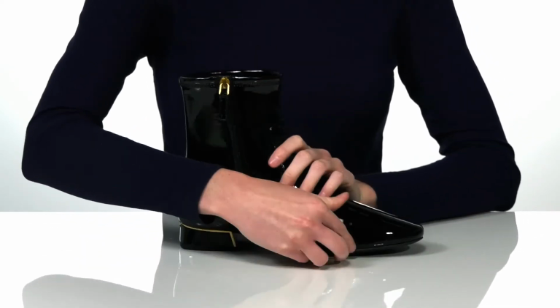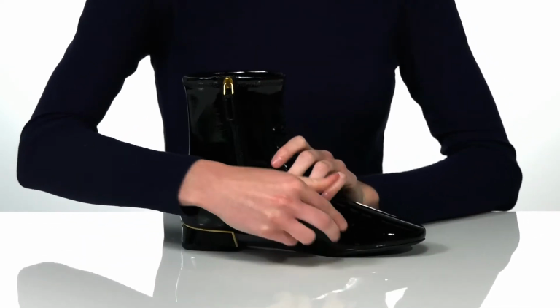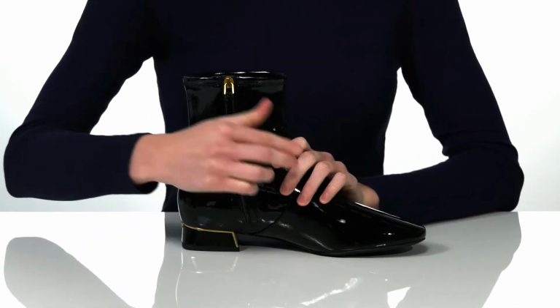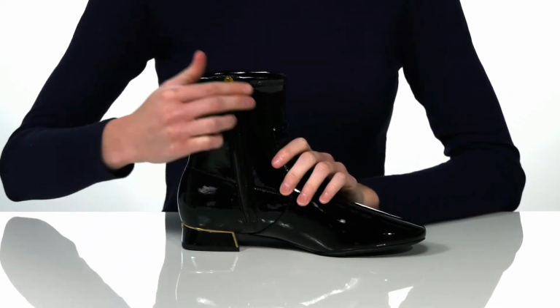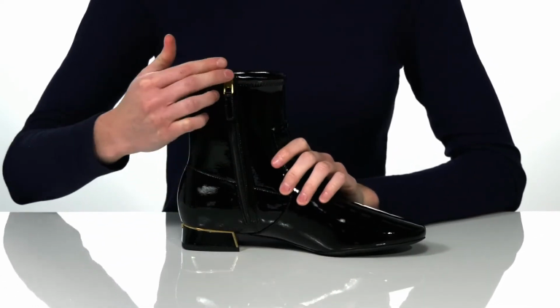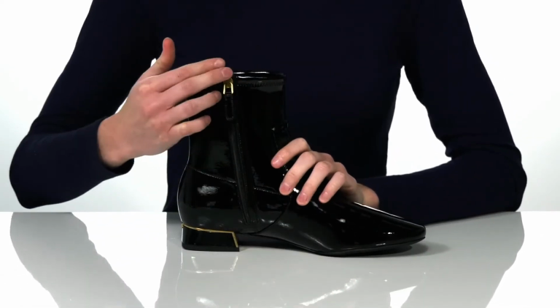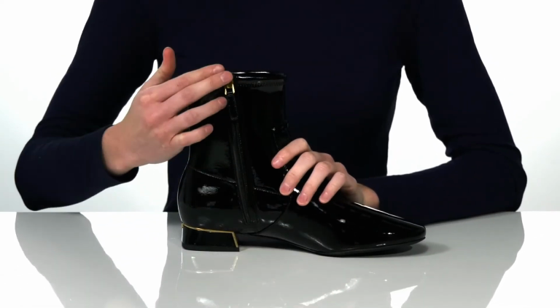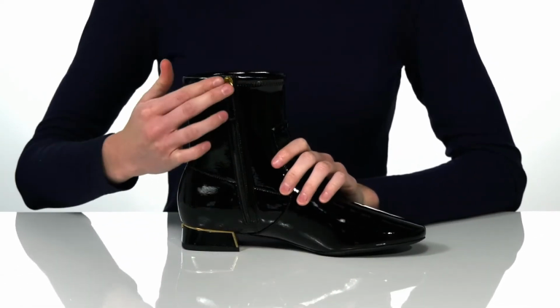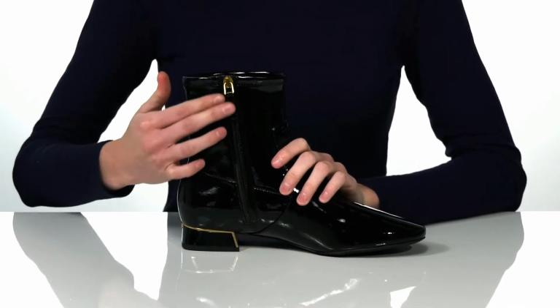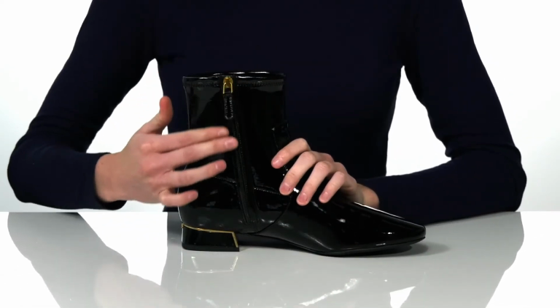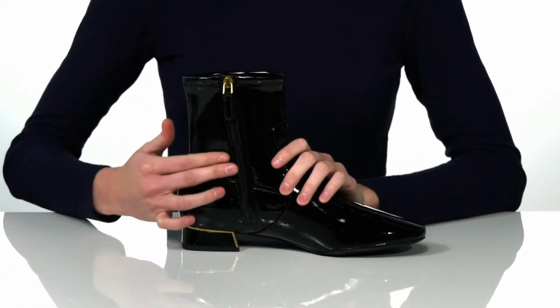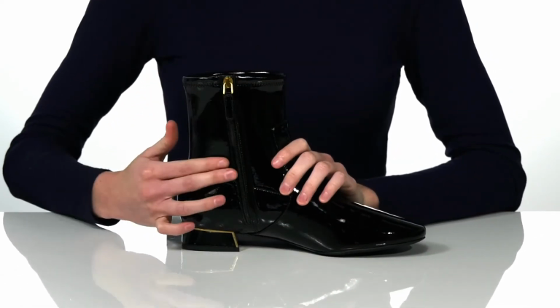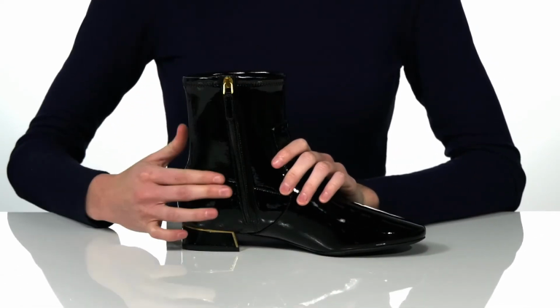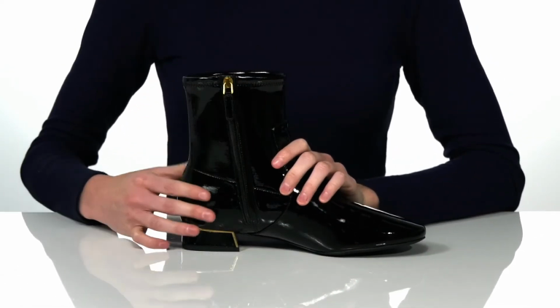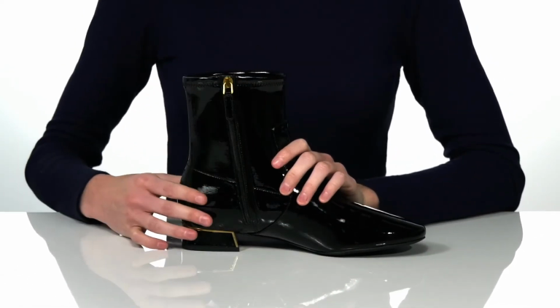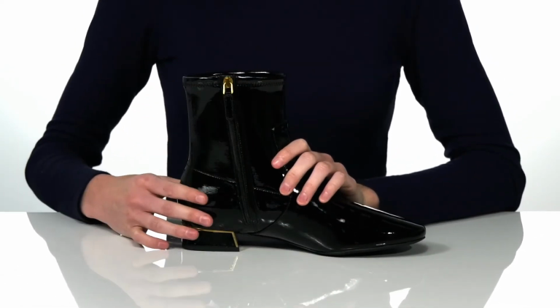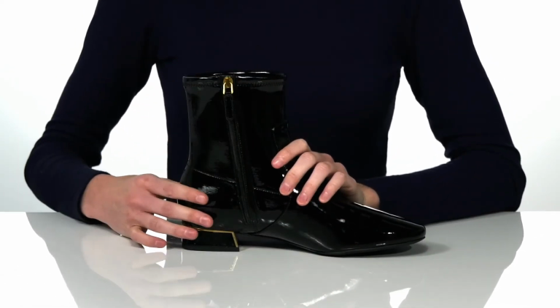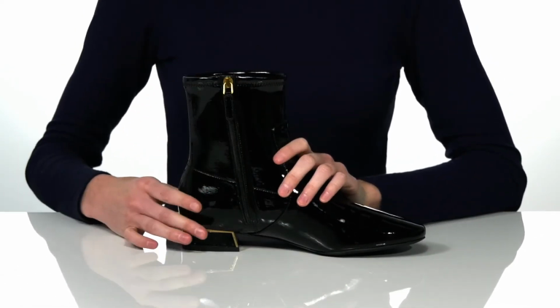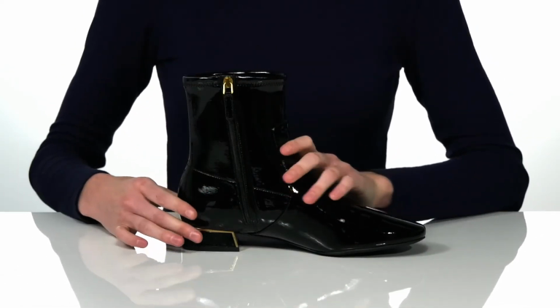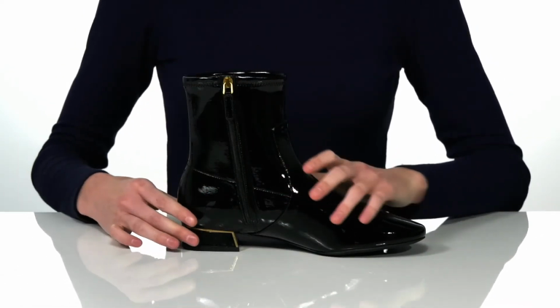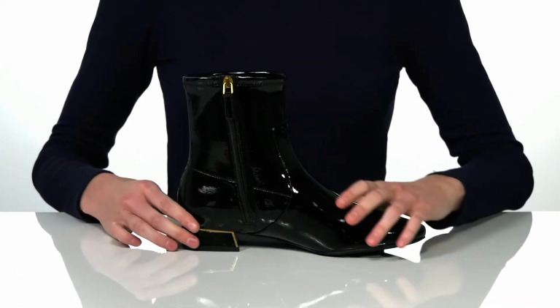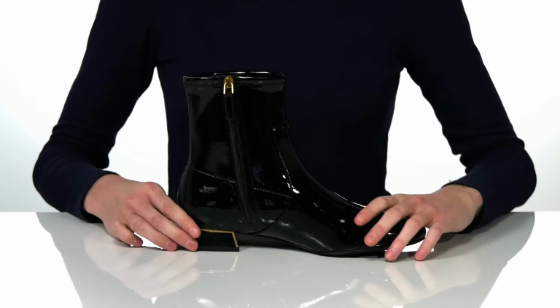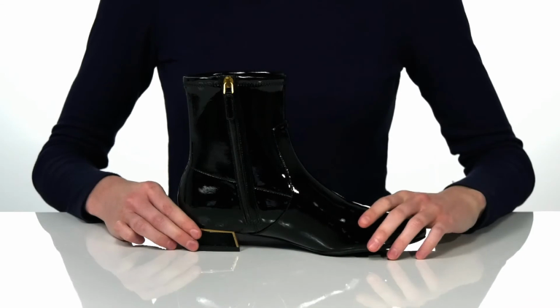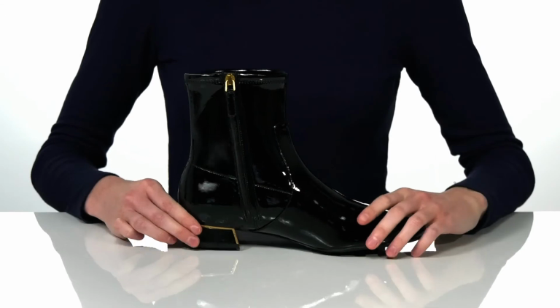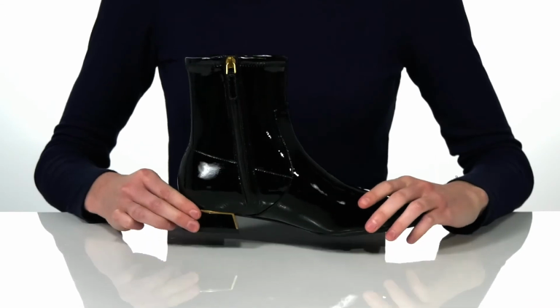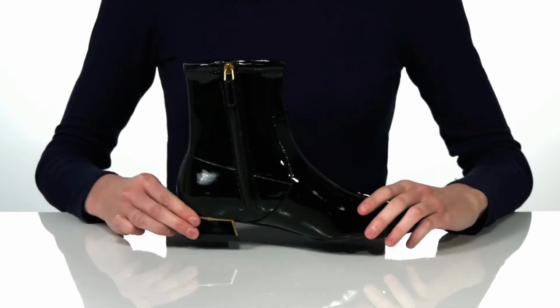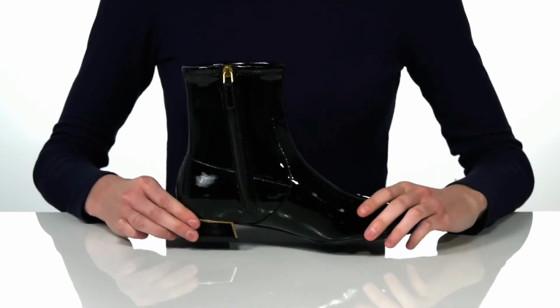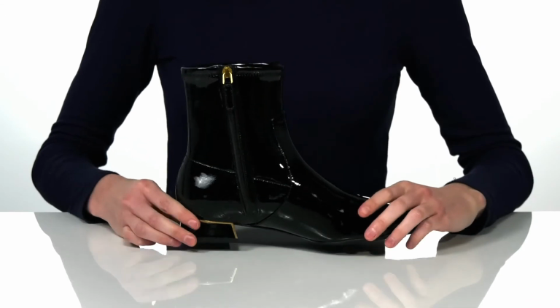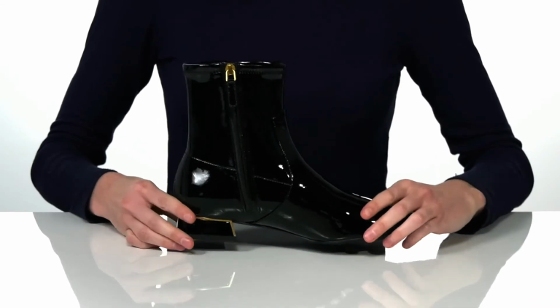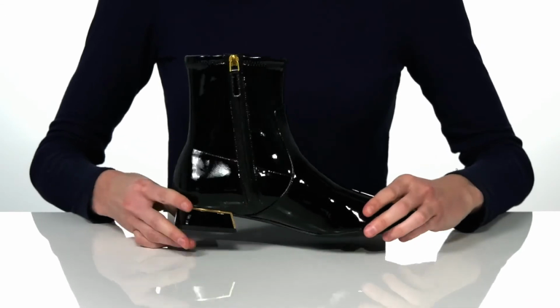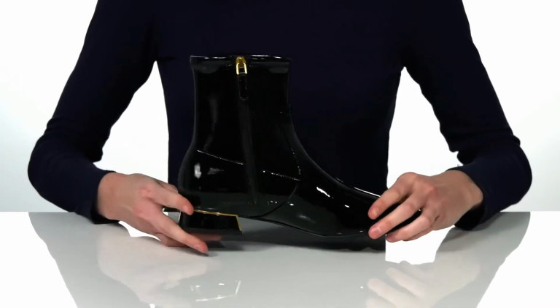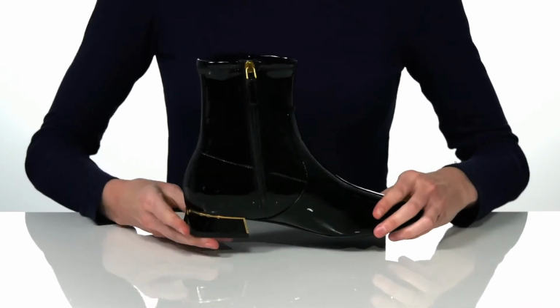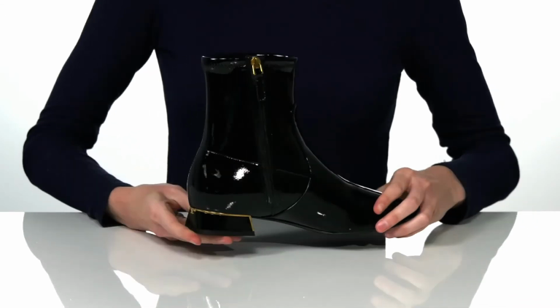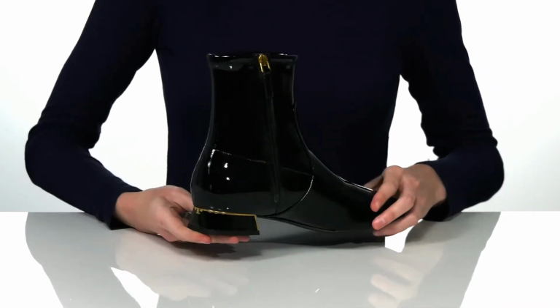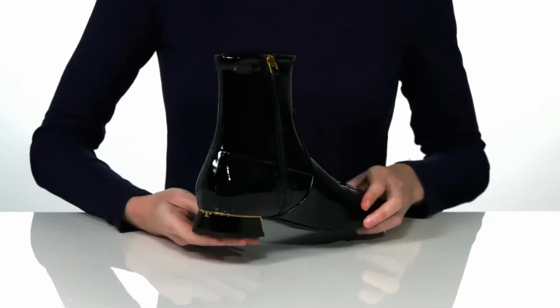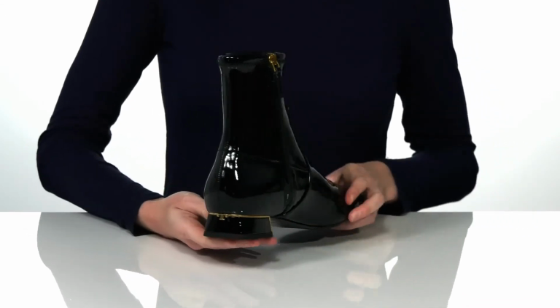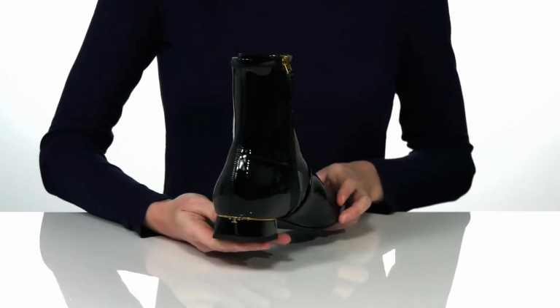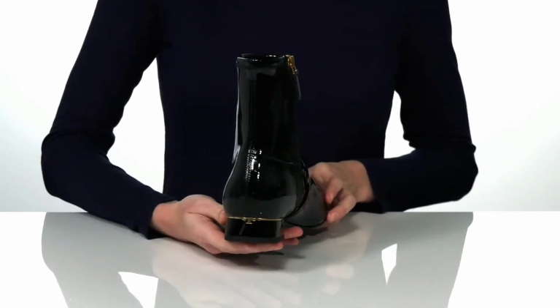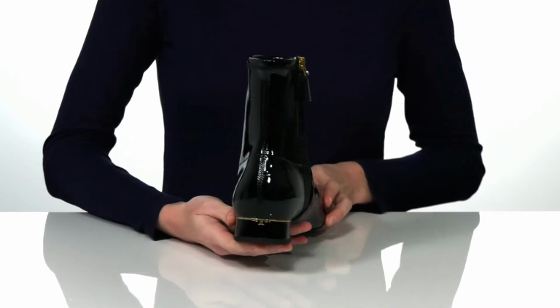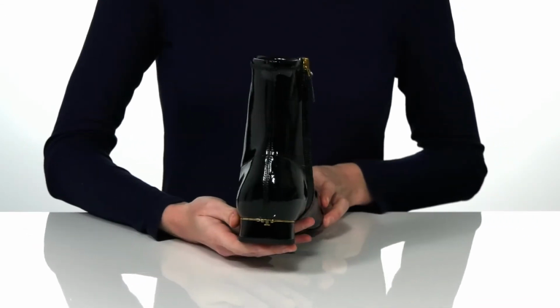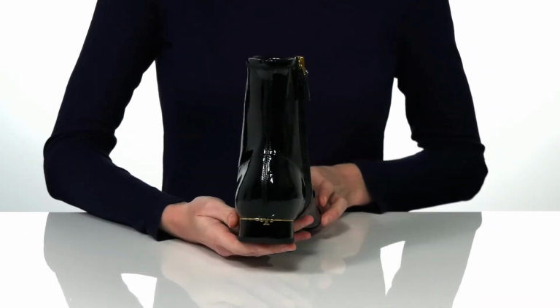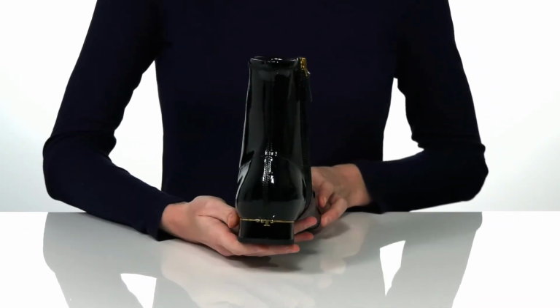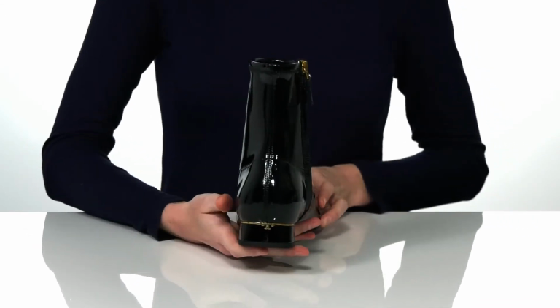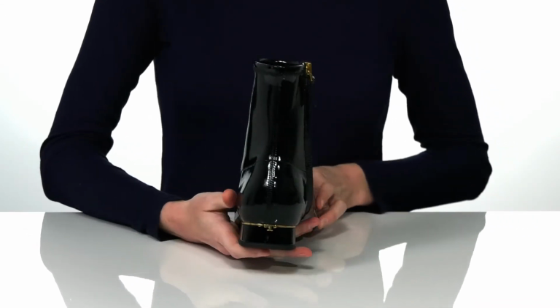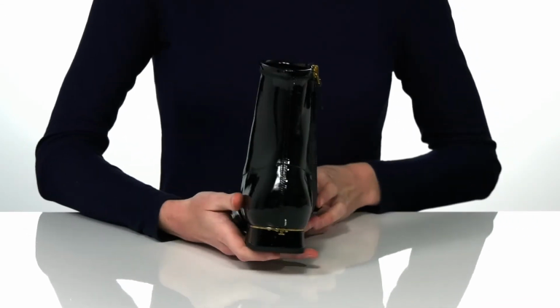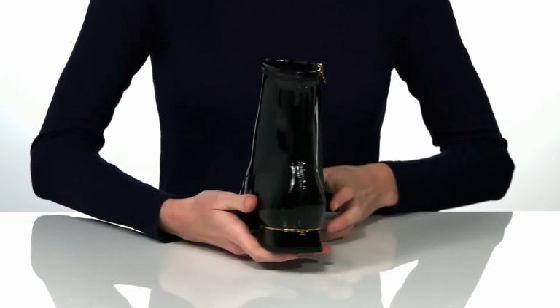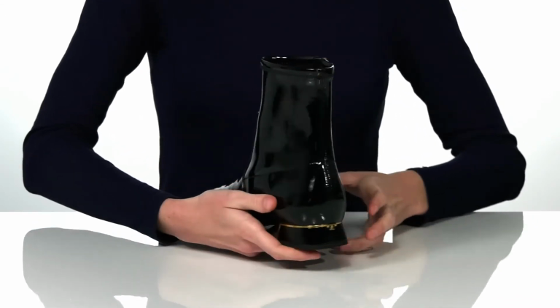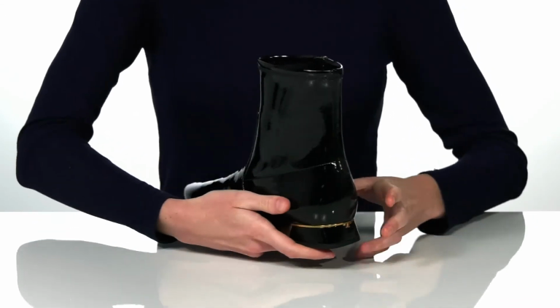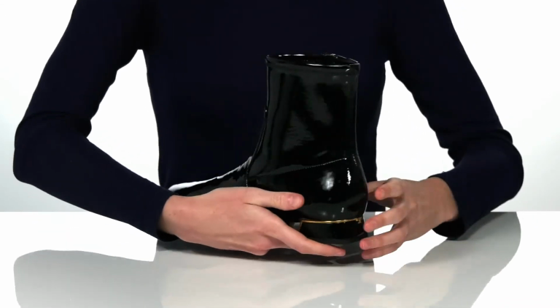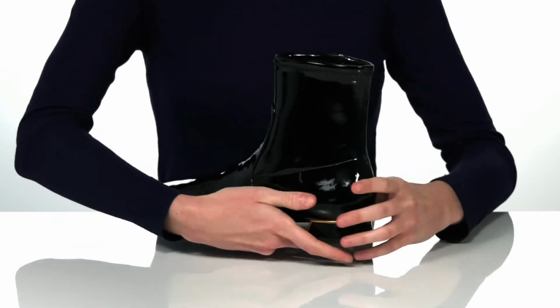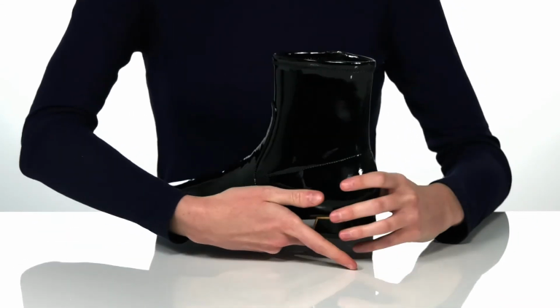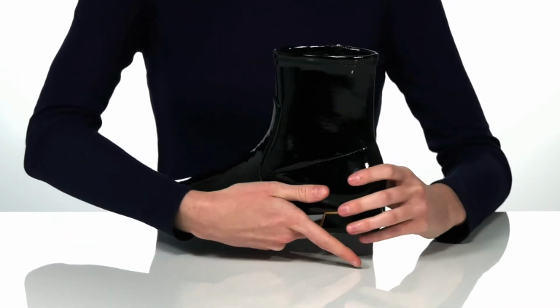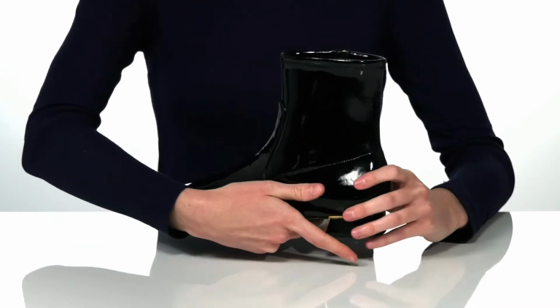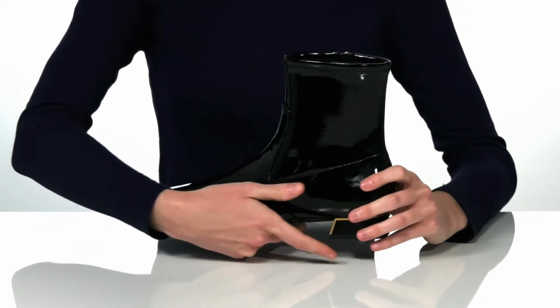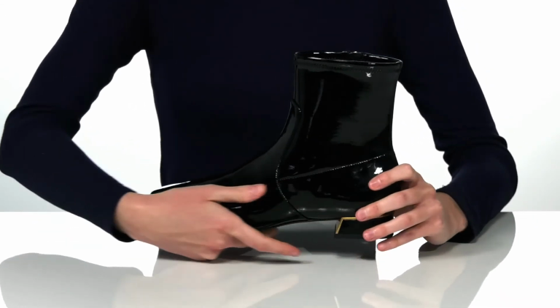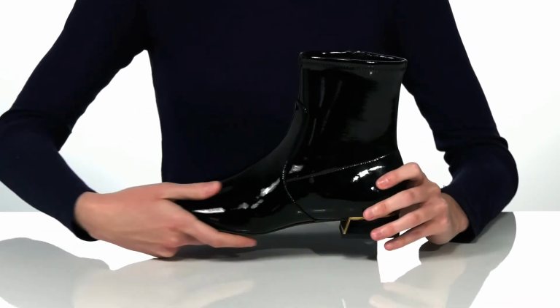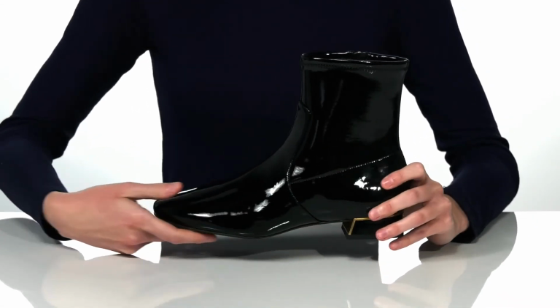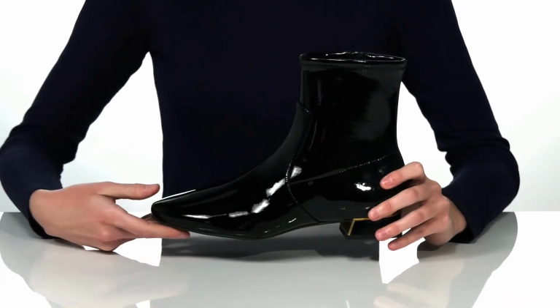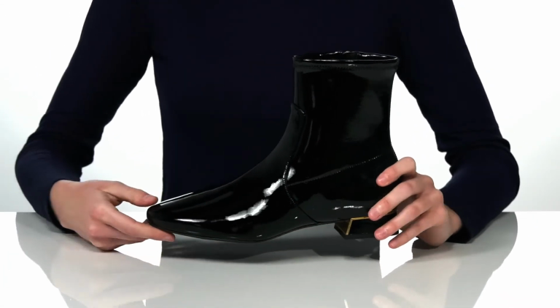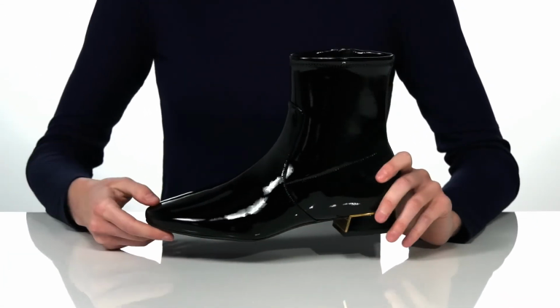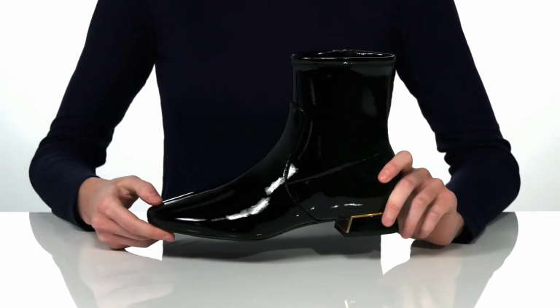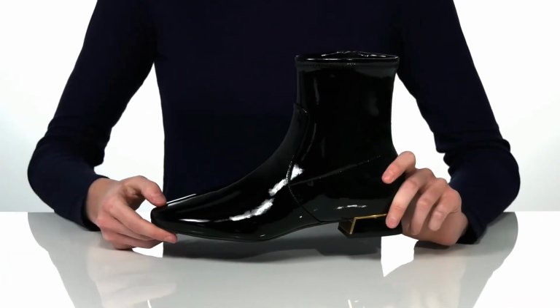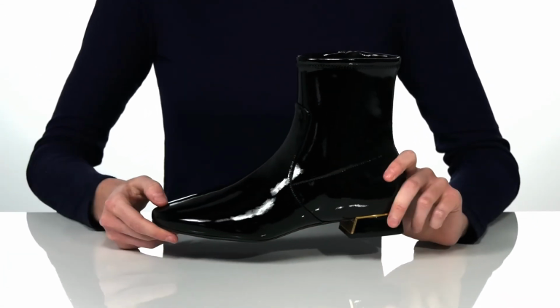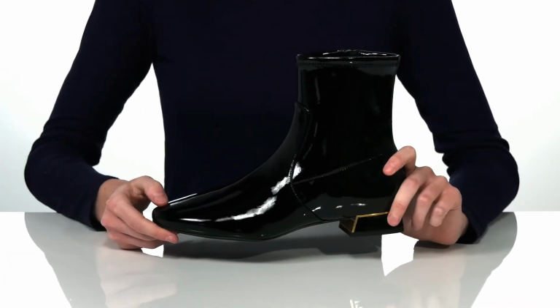There's a zipper on the opposite side that allows you to get these on and off easily. I think they would look great paired with tights and a miniskirt this season.